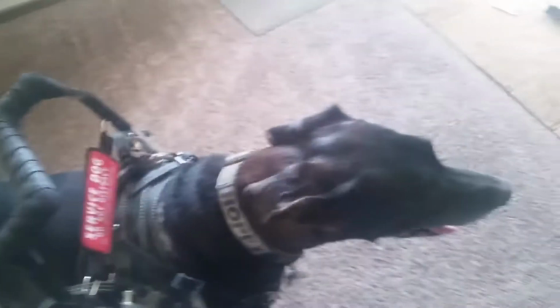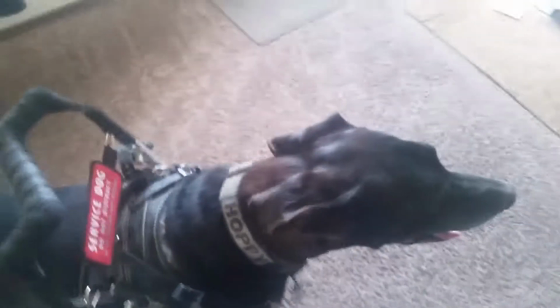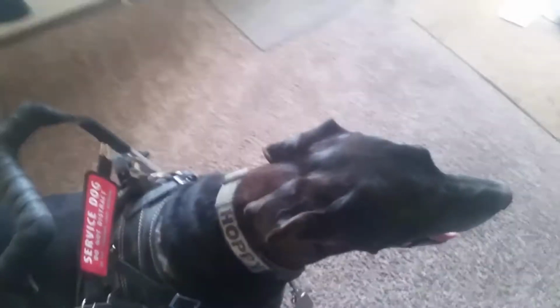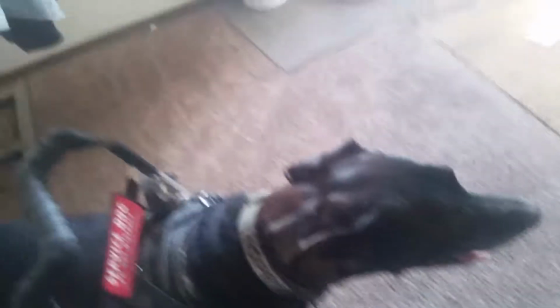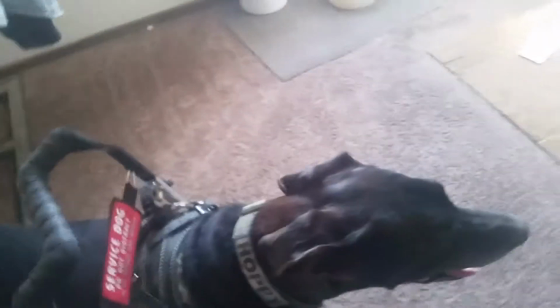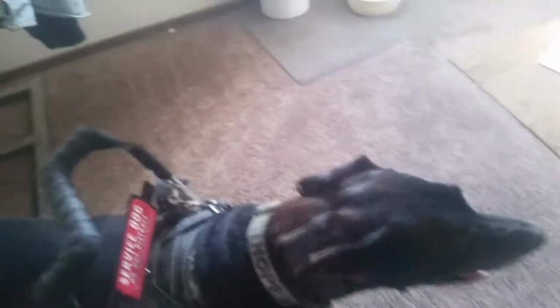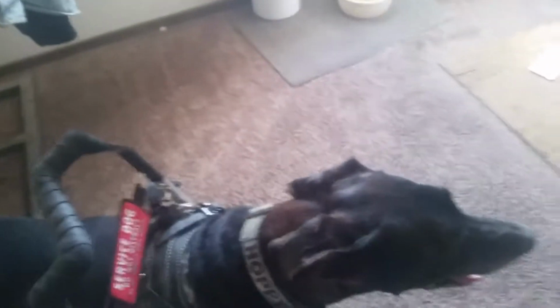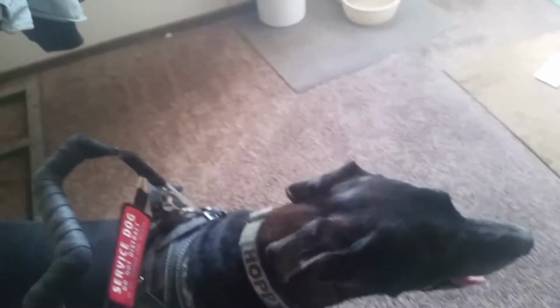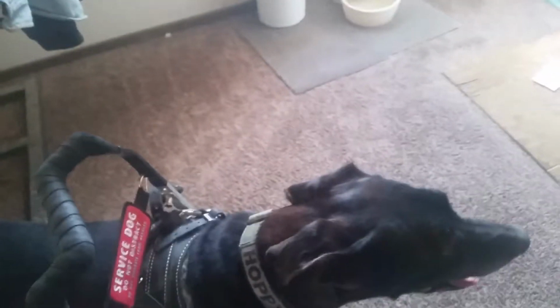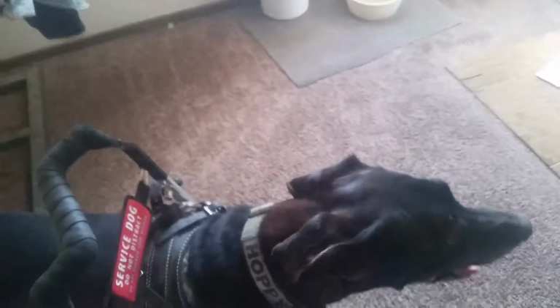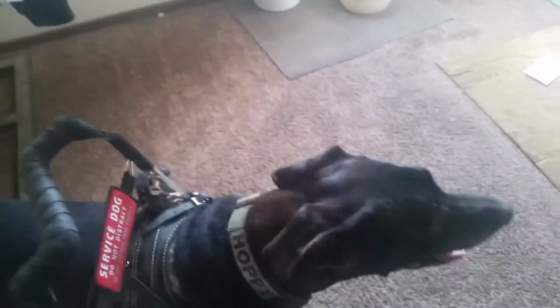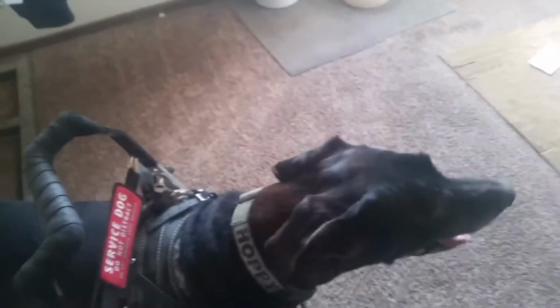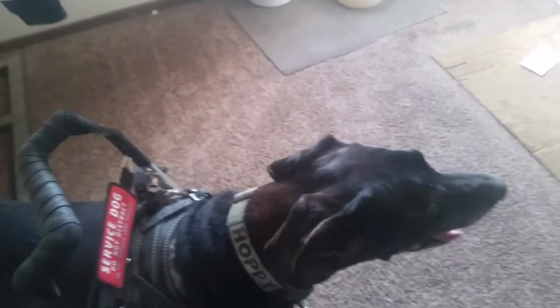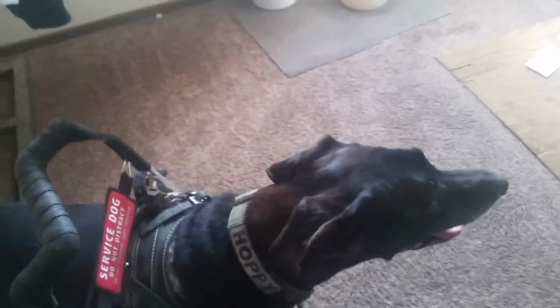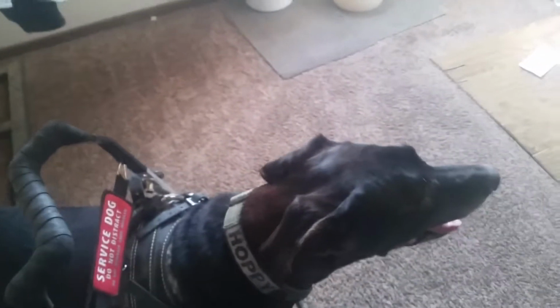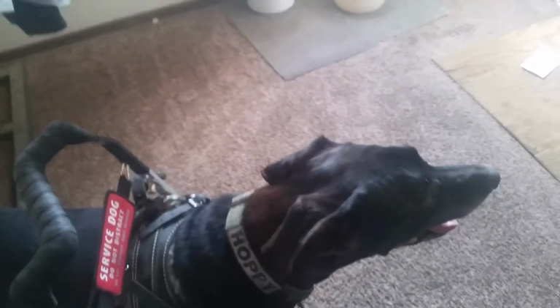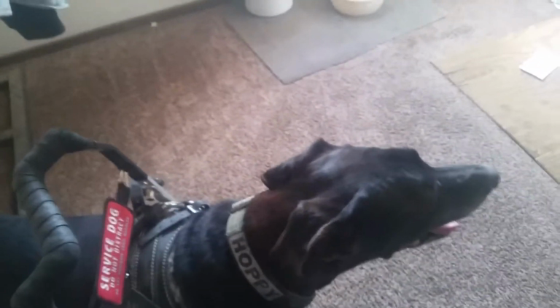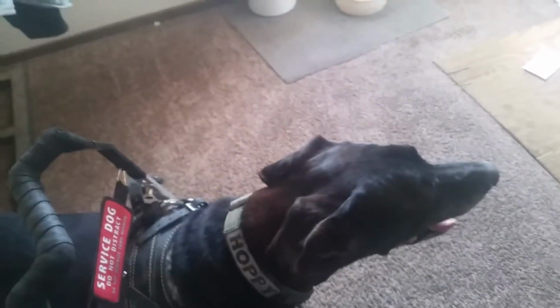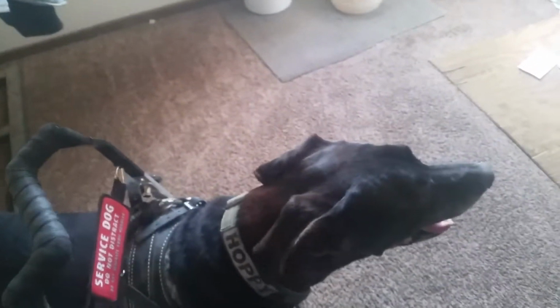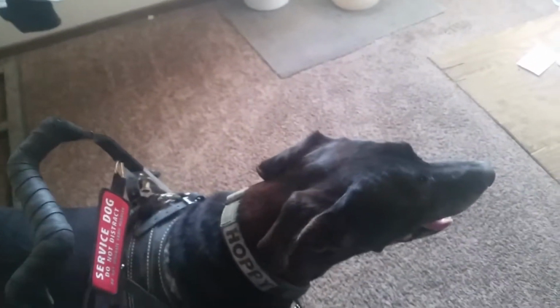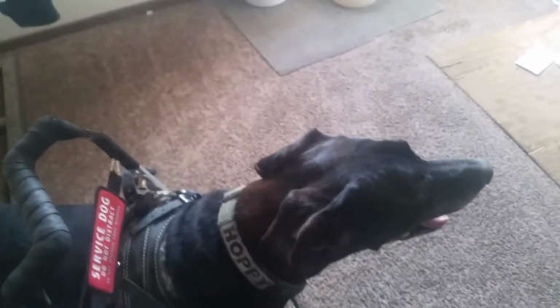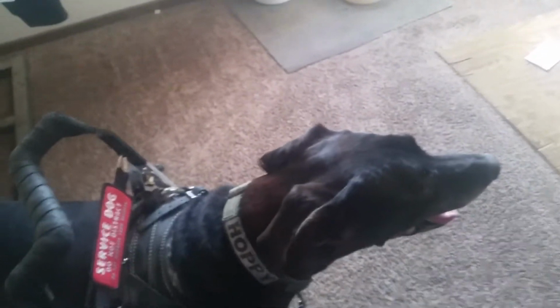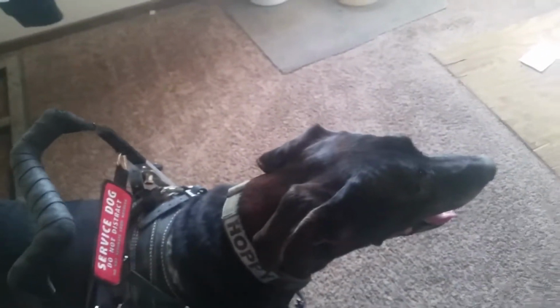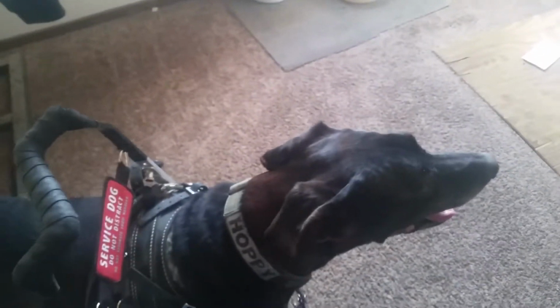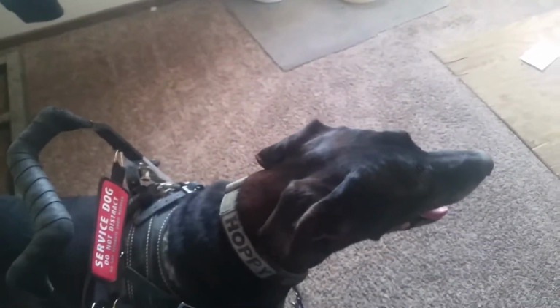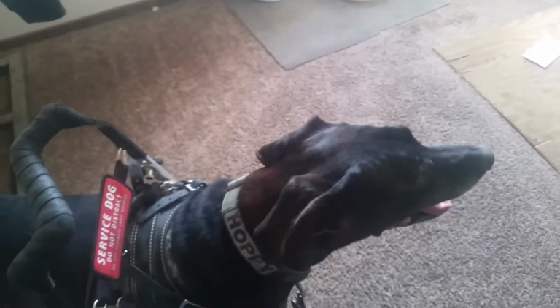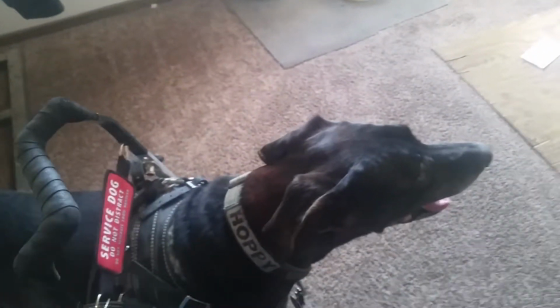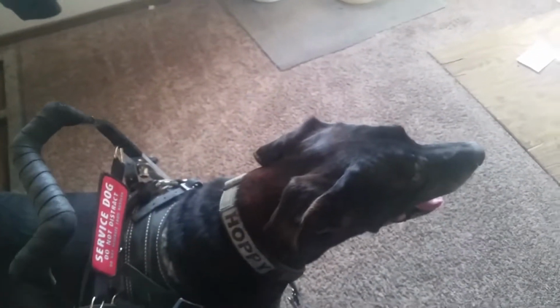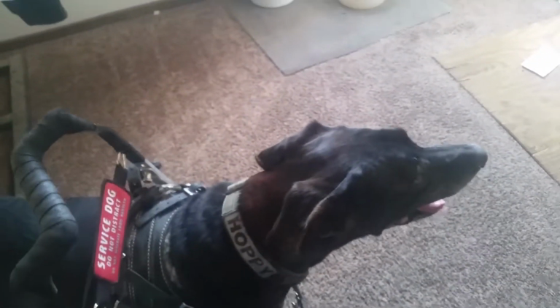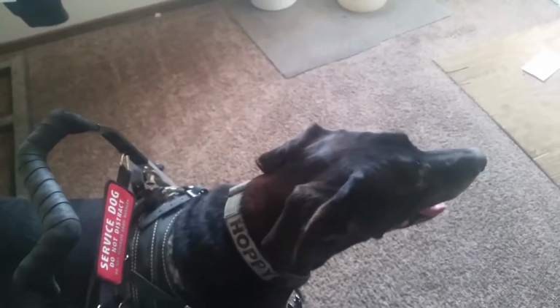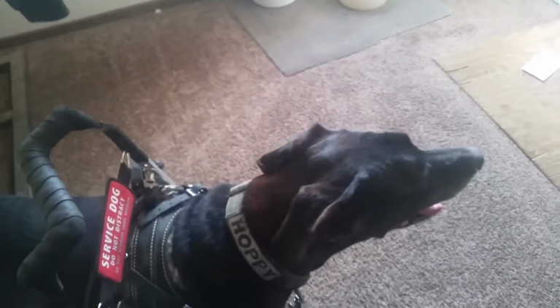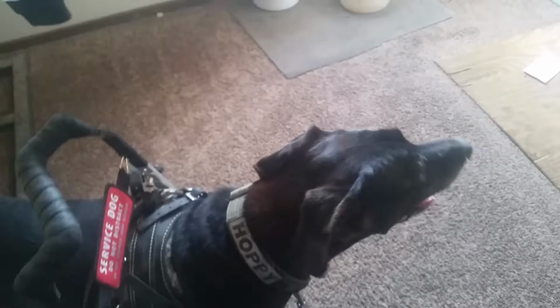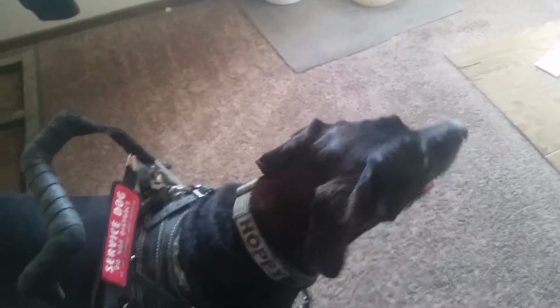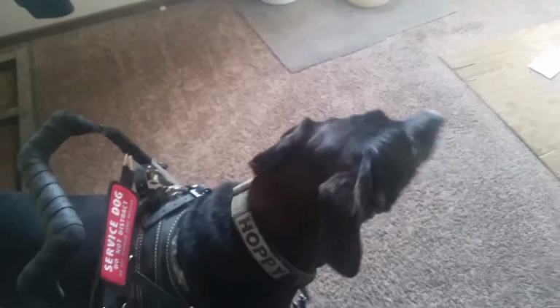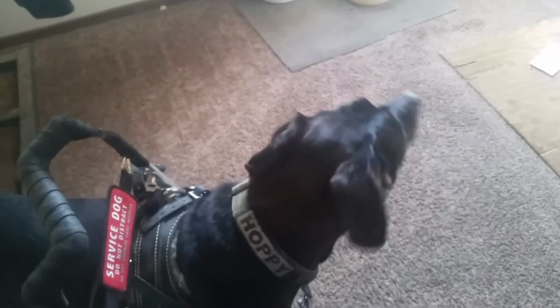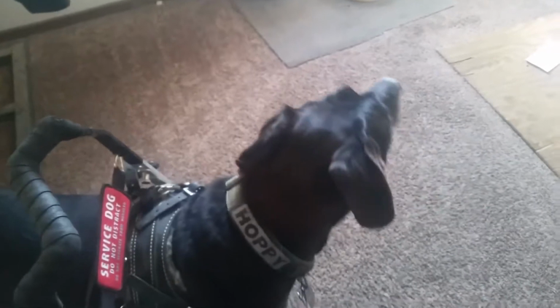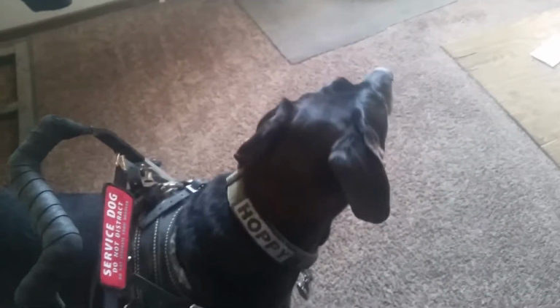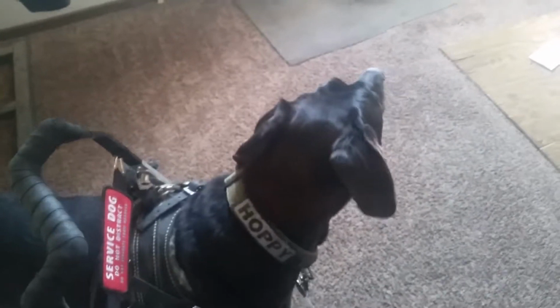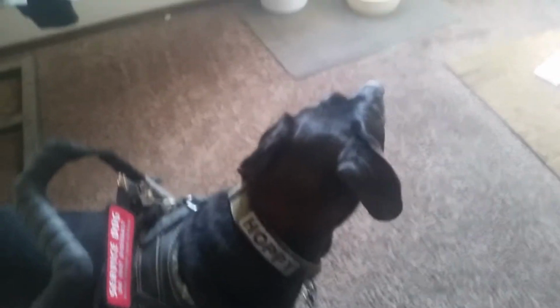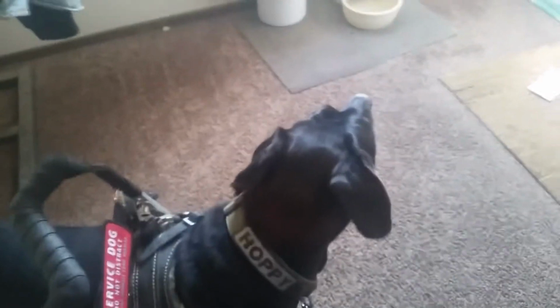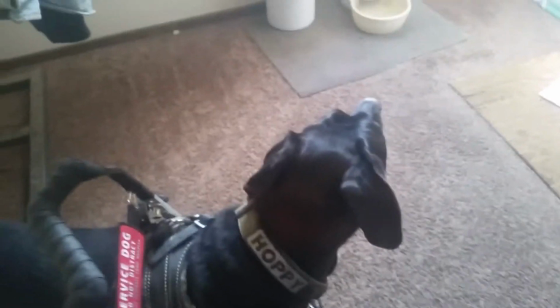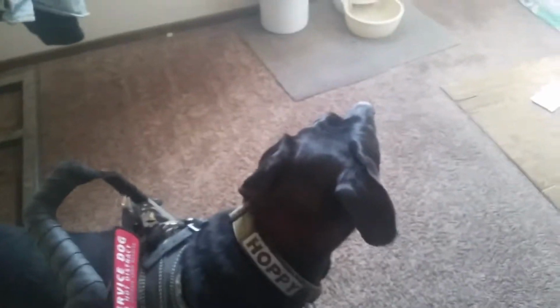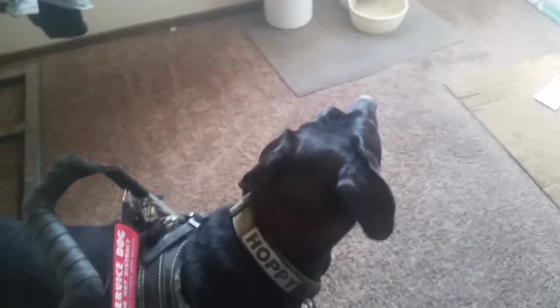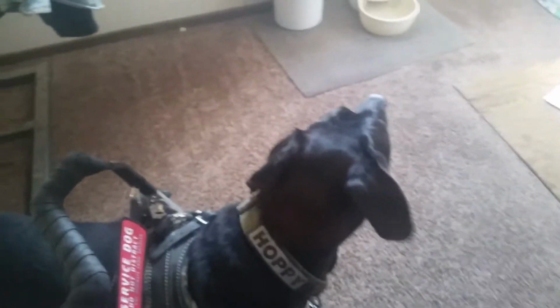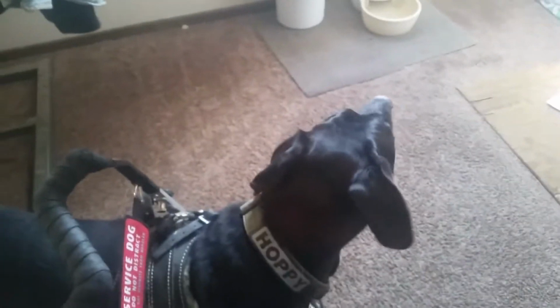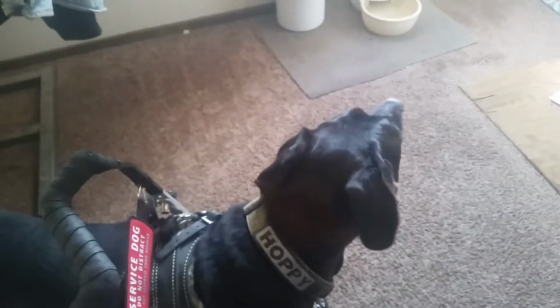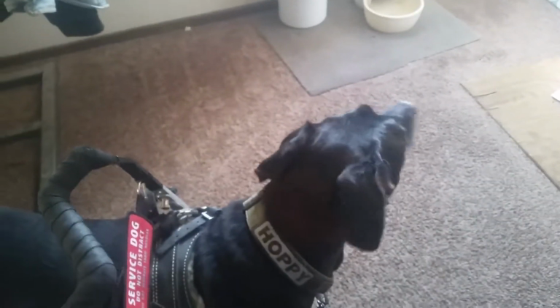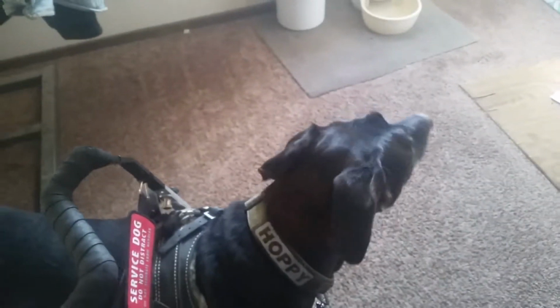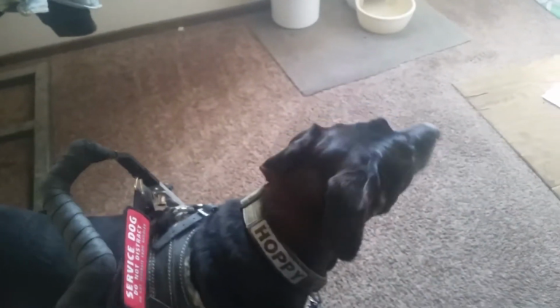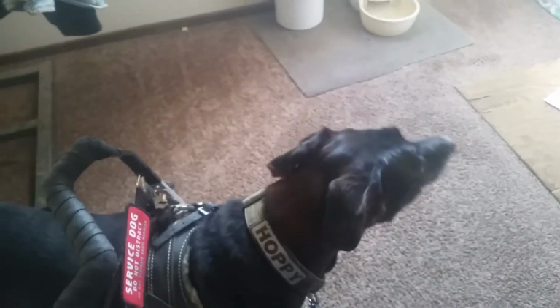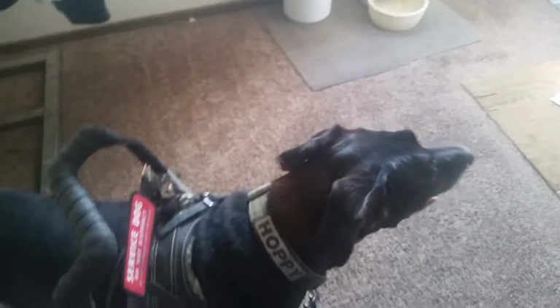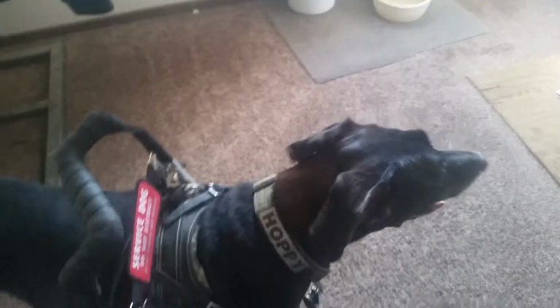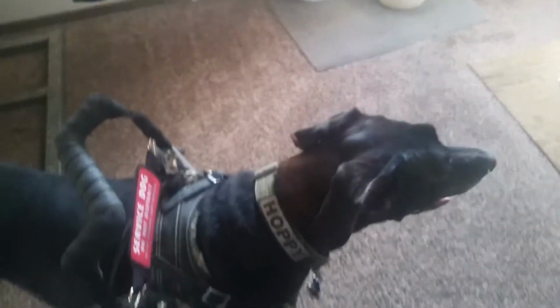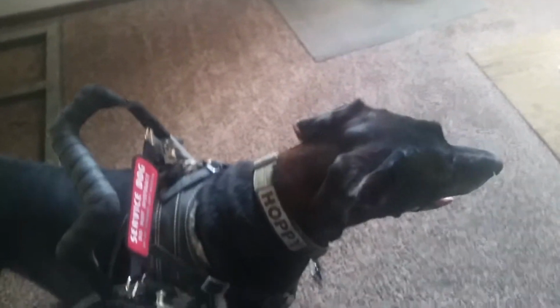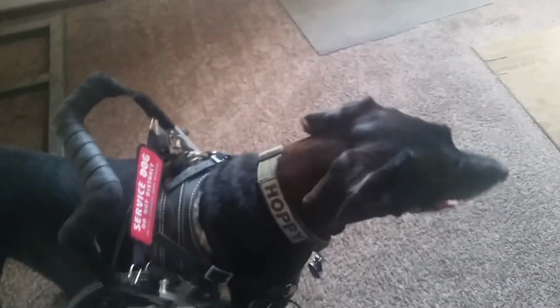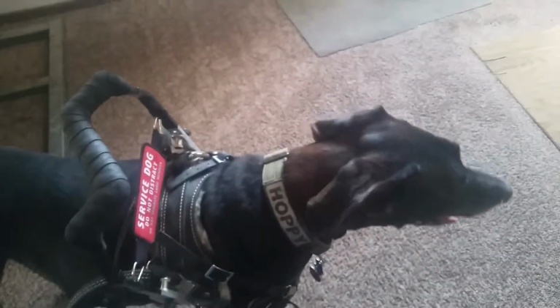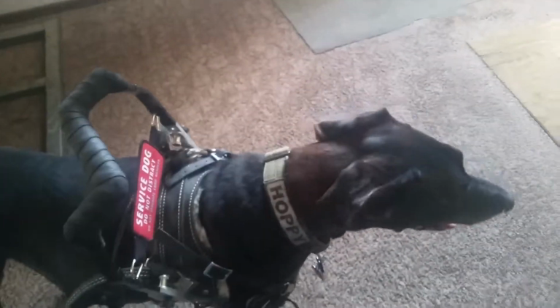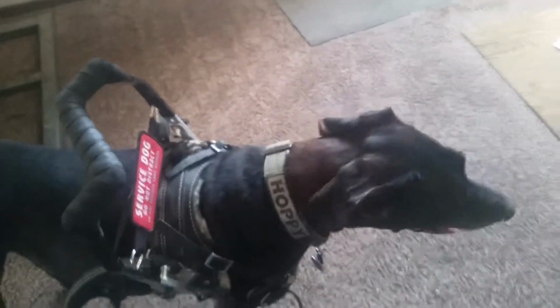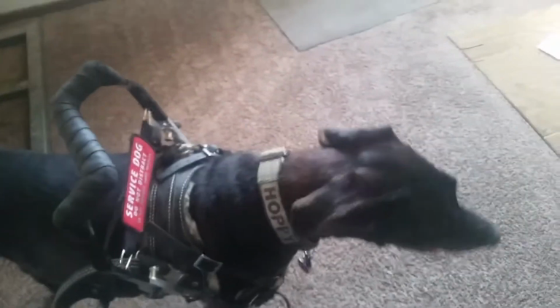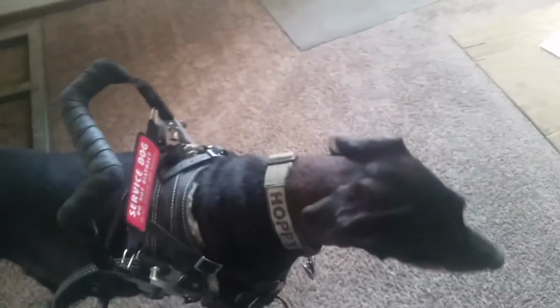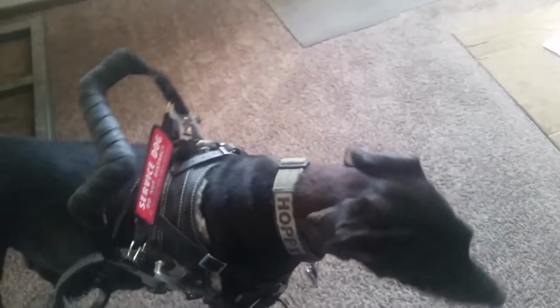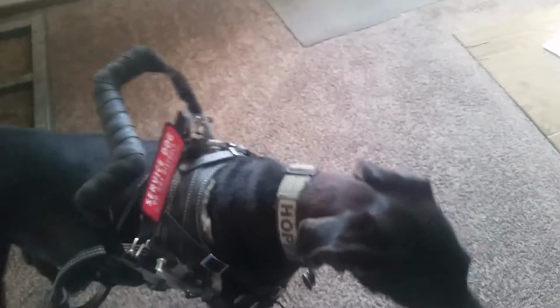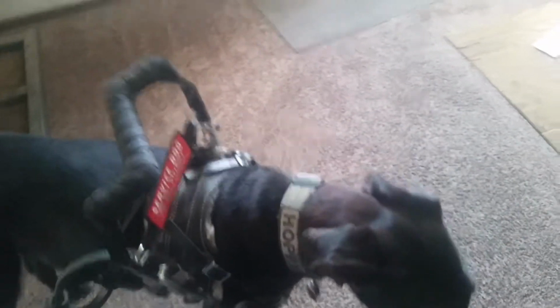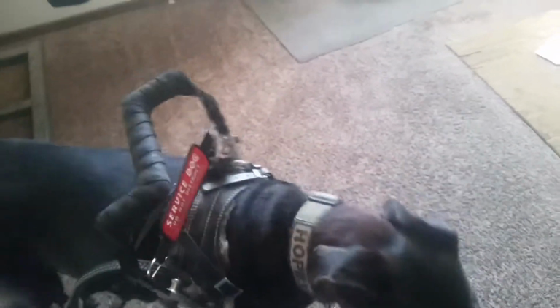And there's Service Dog Hoppy Jr. He's a little warm because we made him walk back from the gas station.